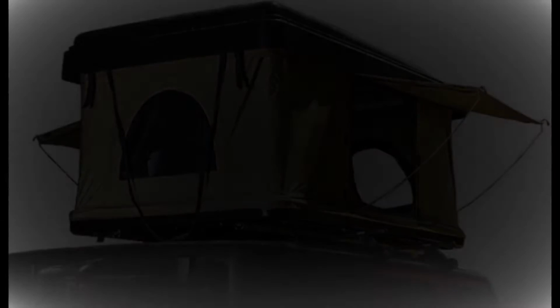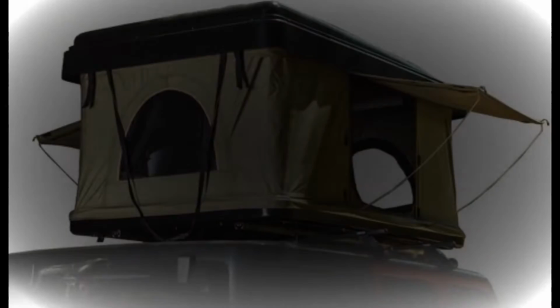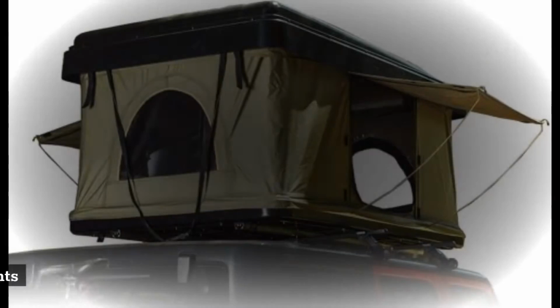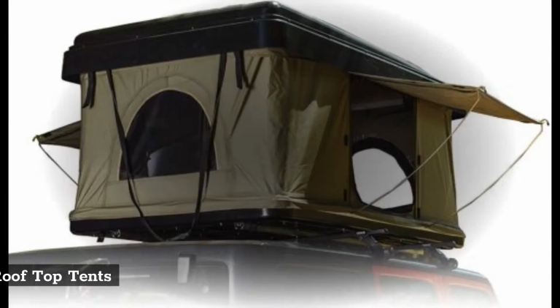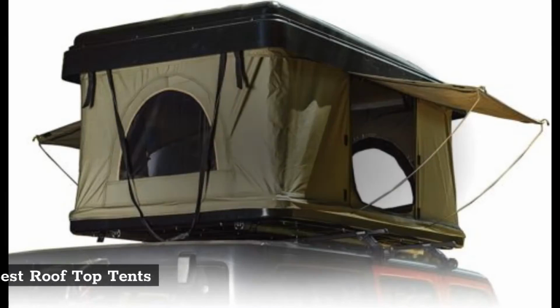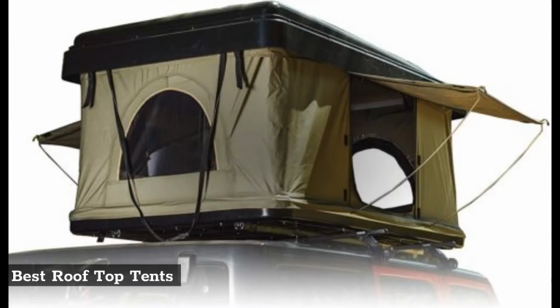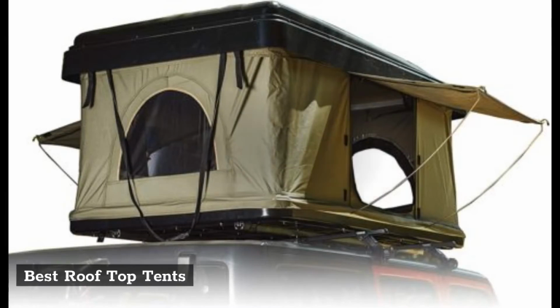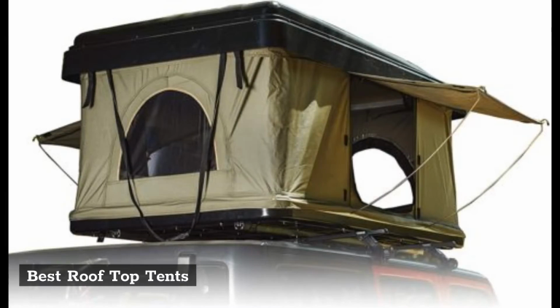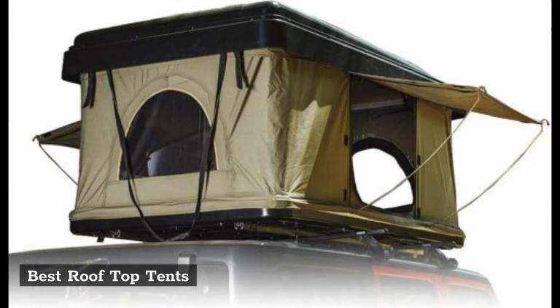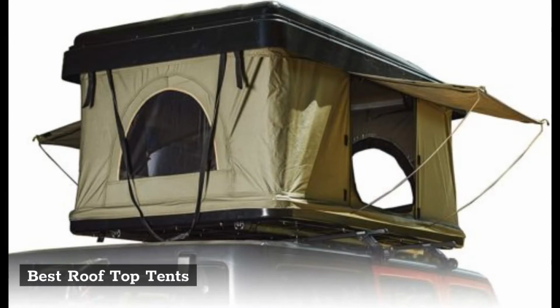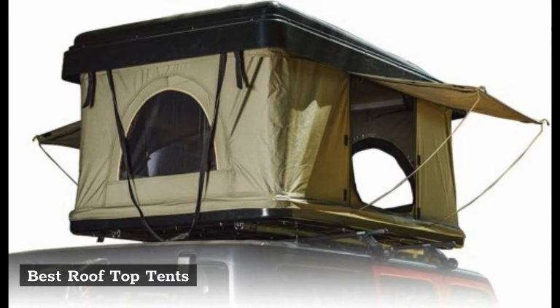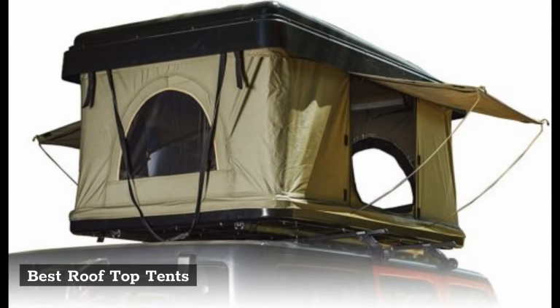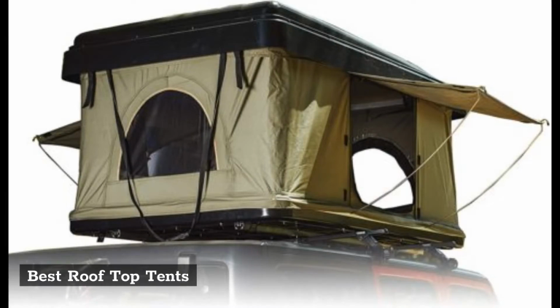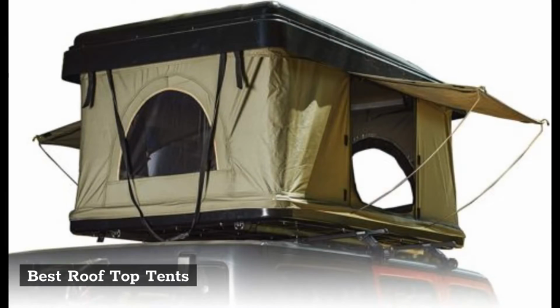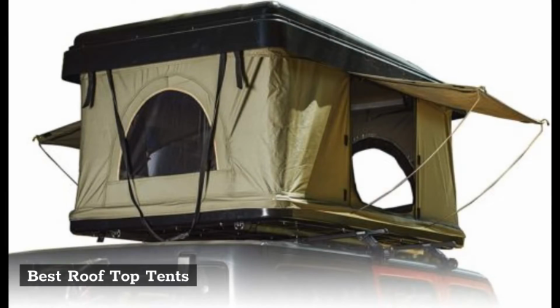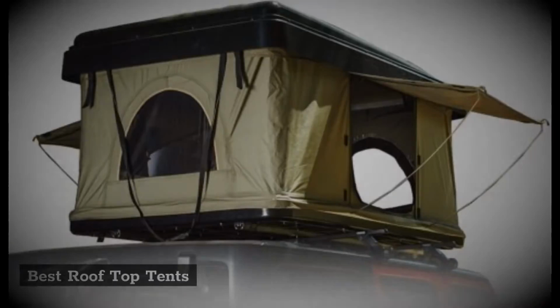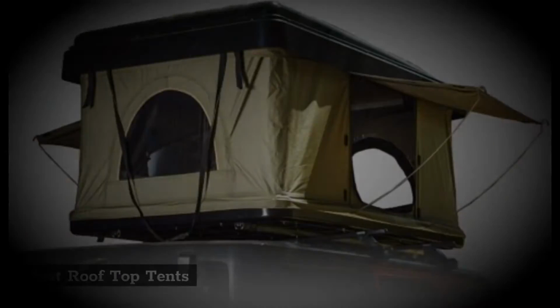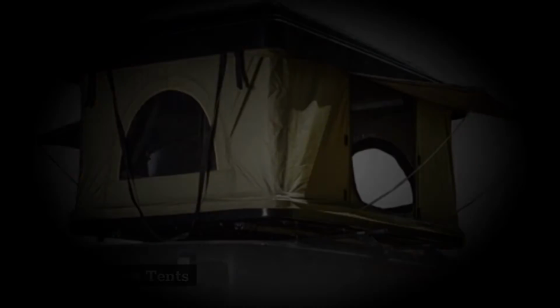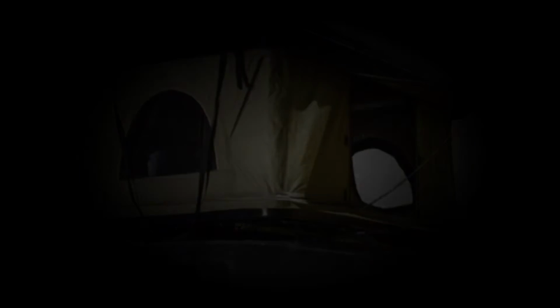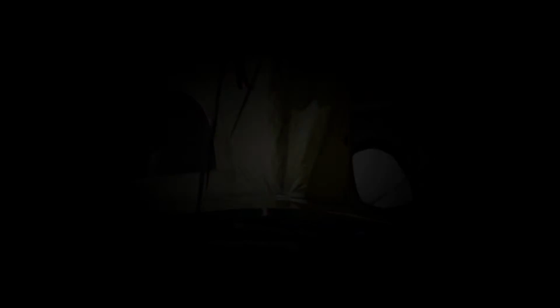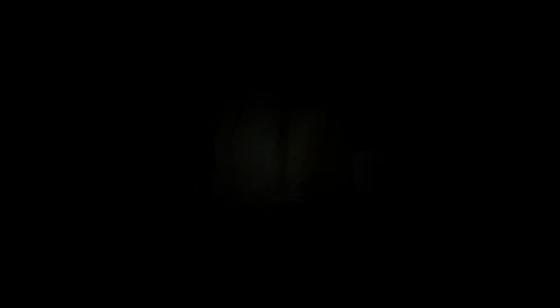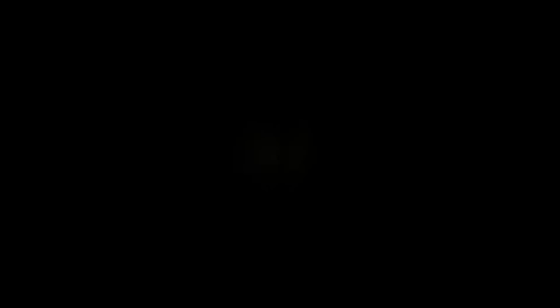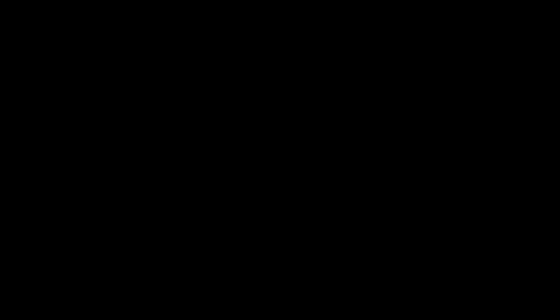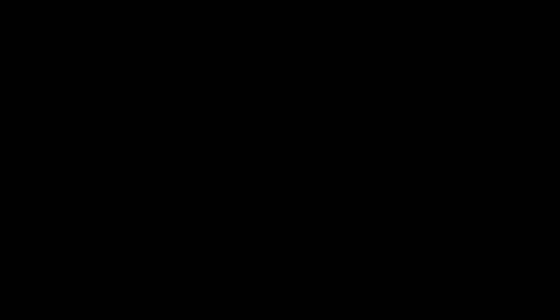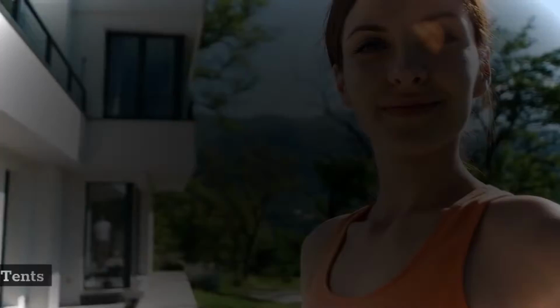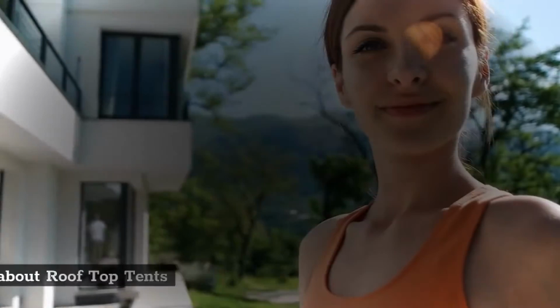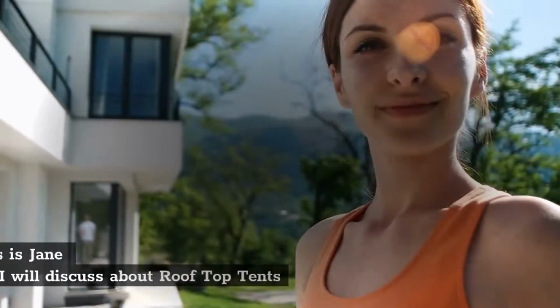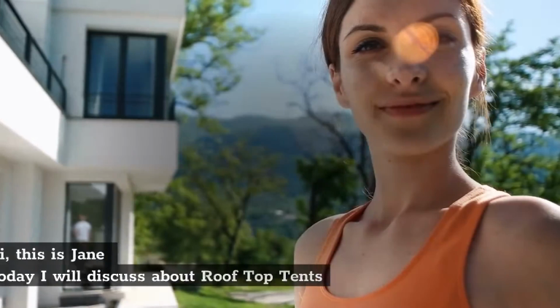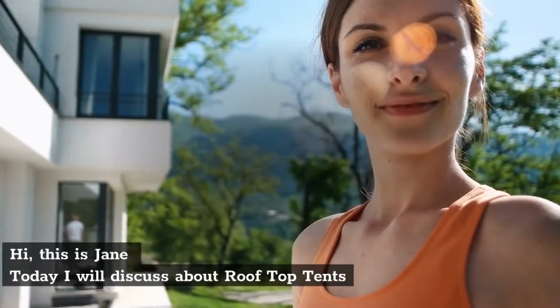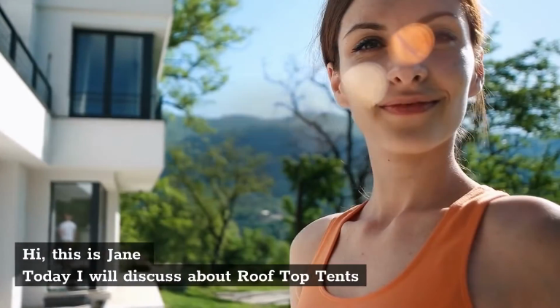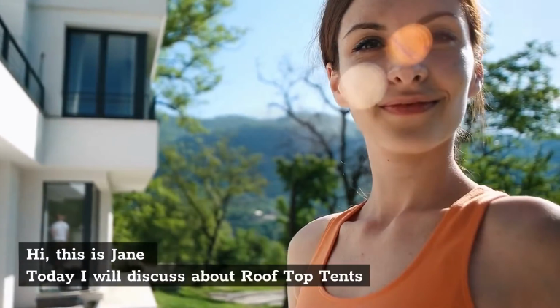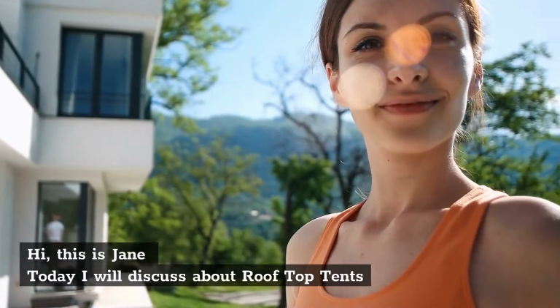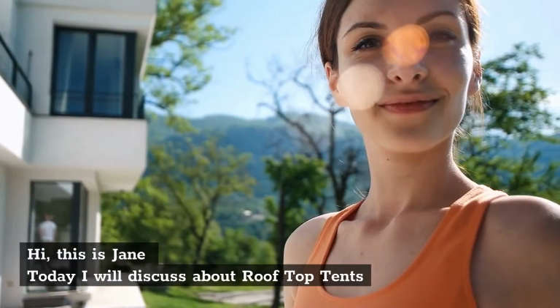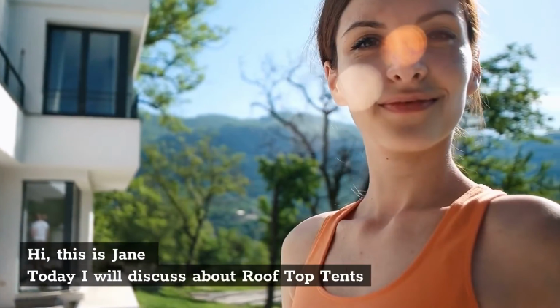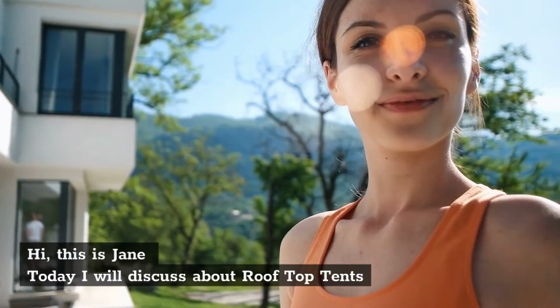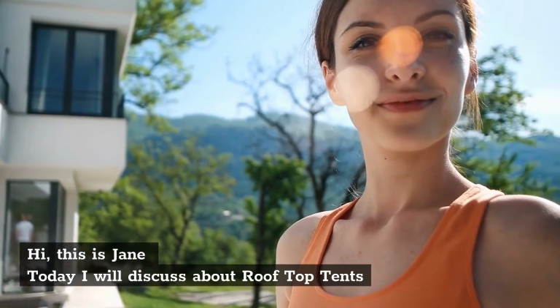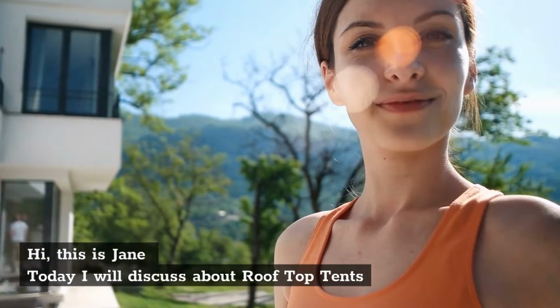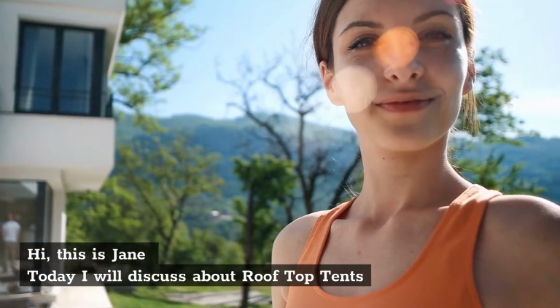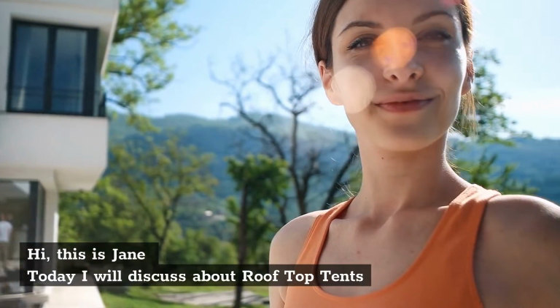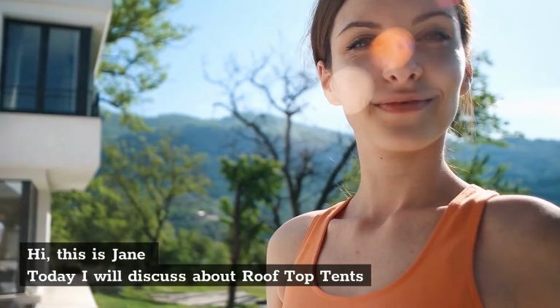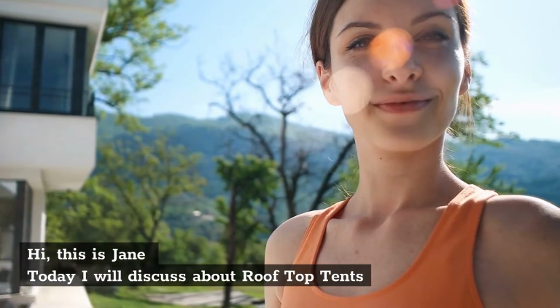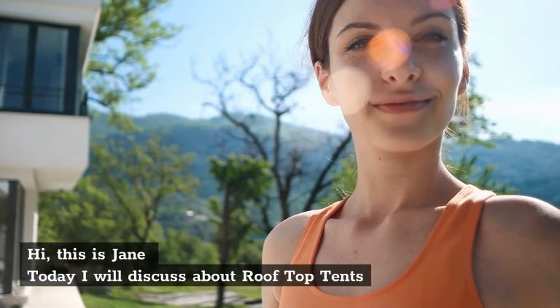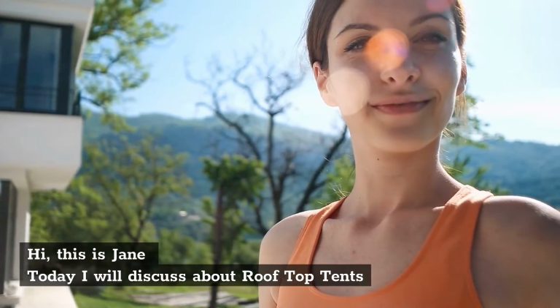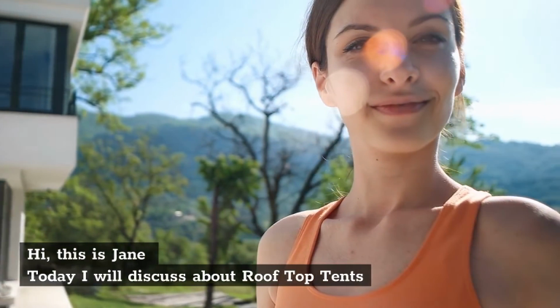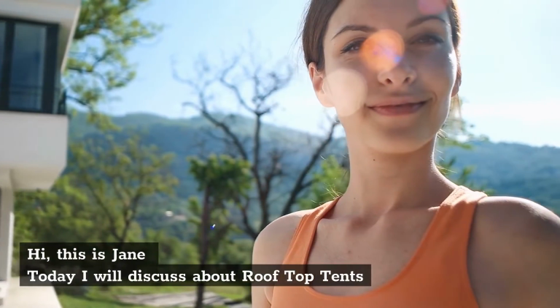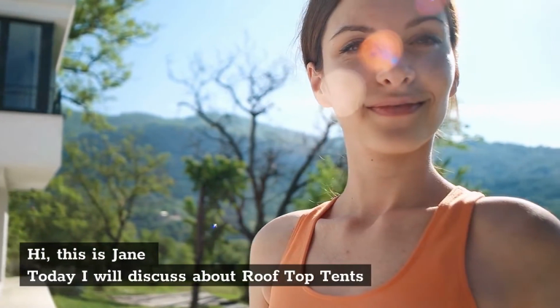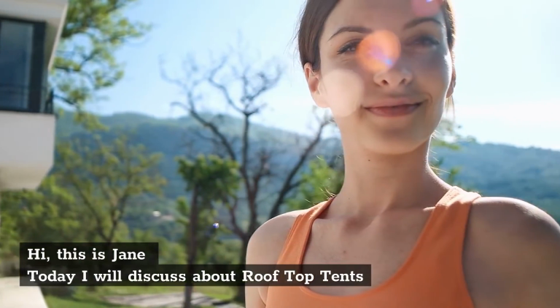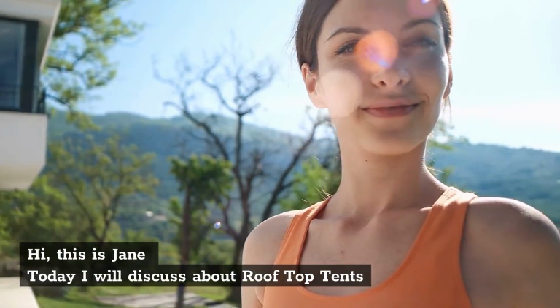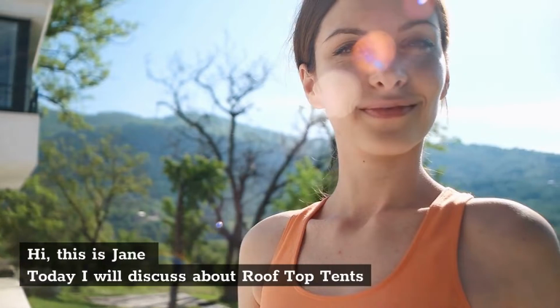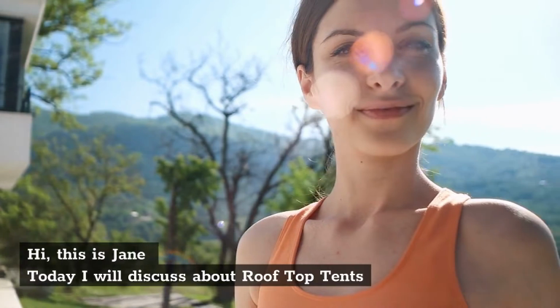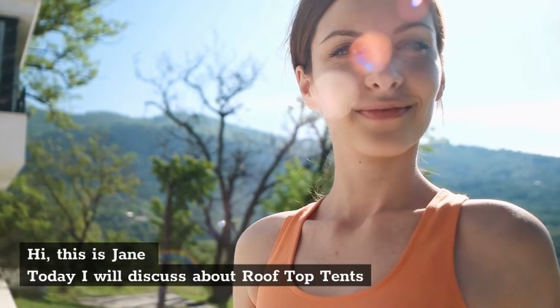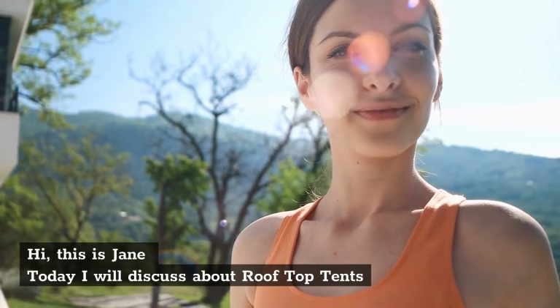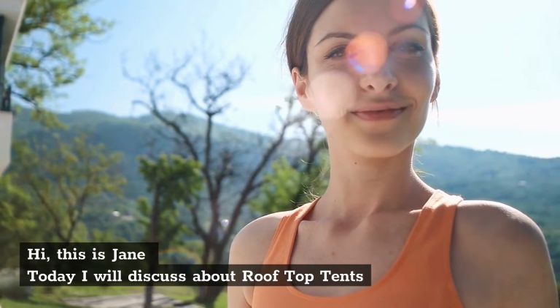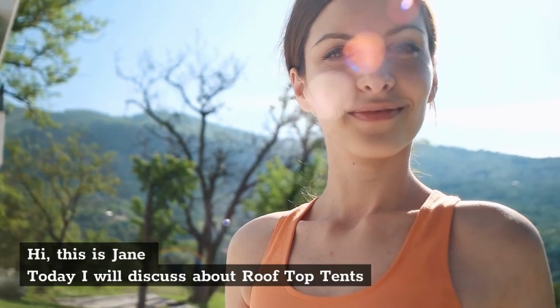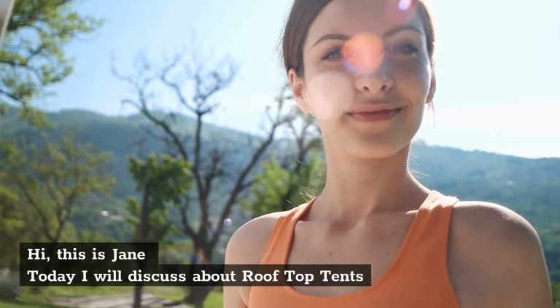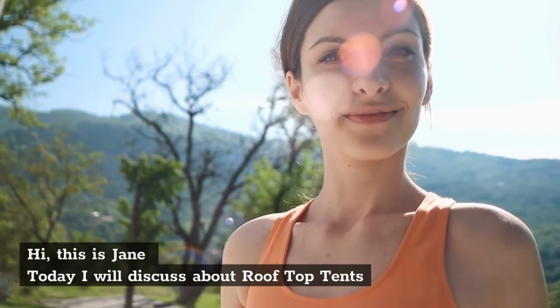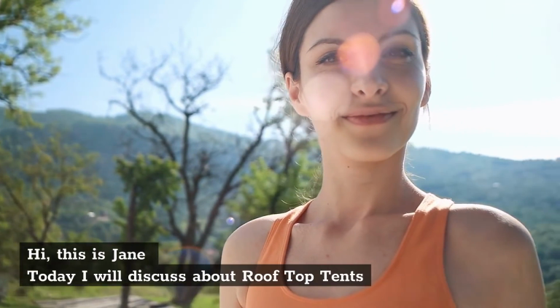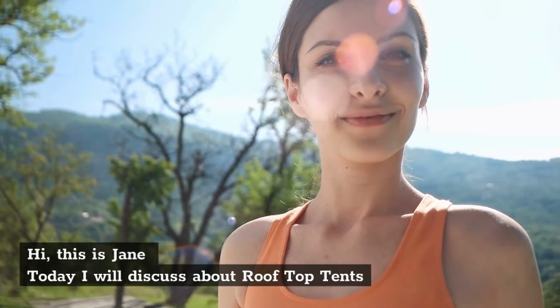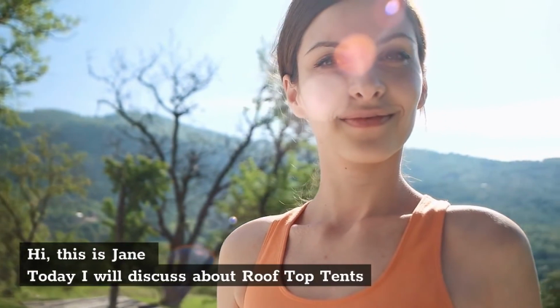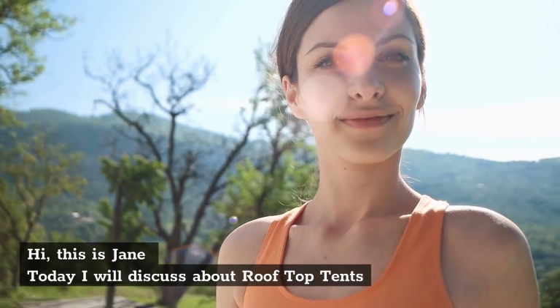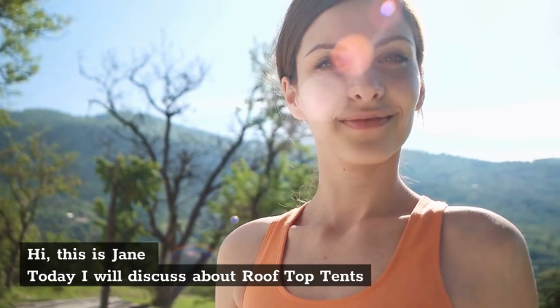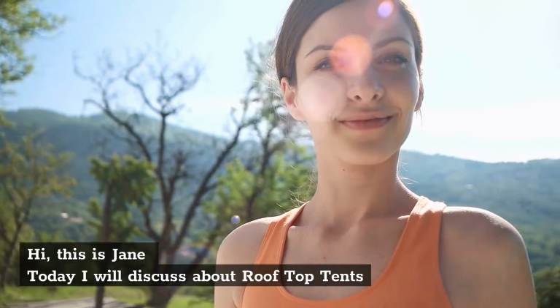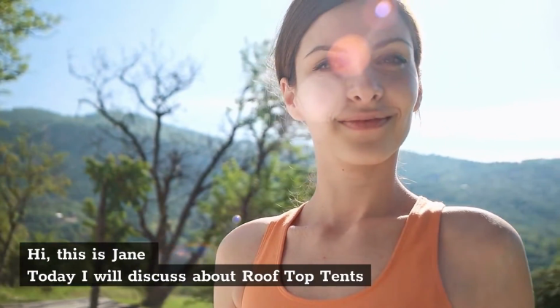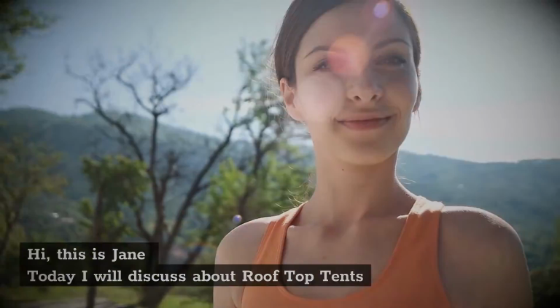Best Rooftop Tents. Hi, this is Jane. Today I will discuss about rooftop tents.